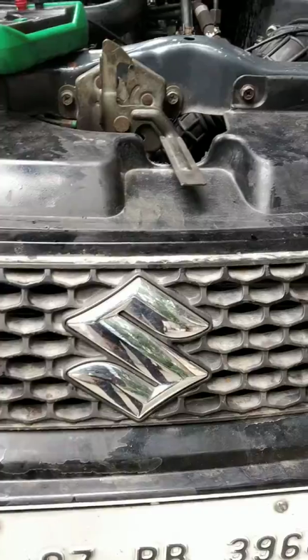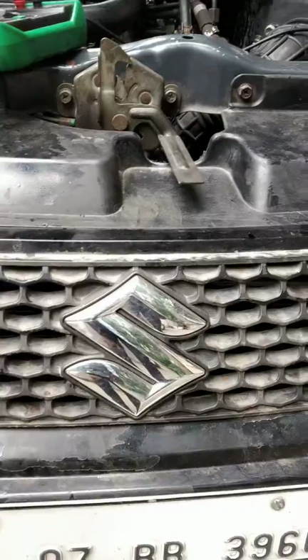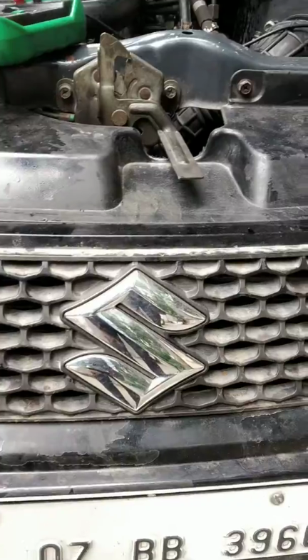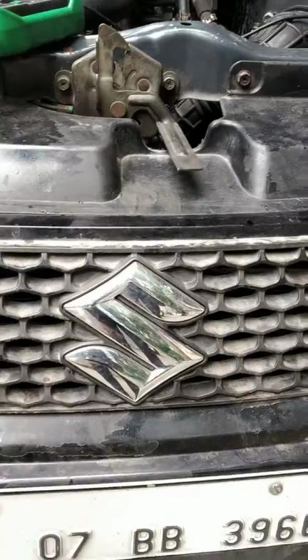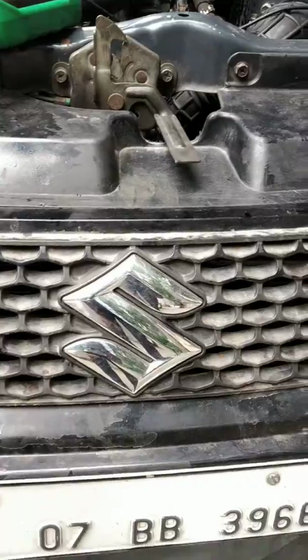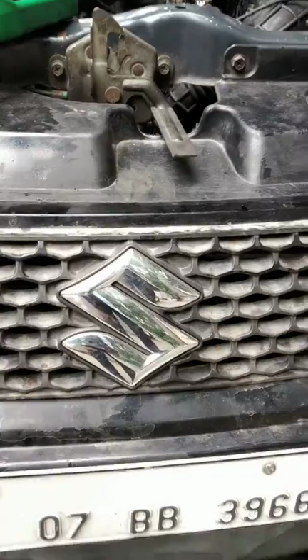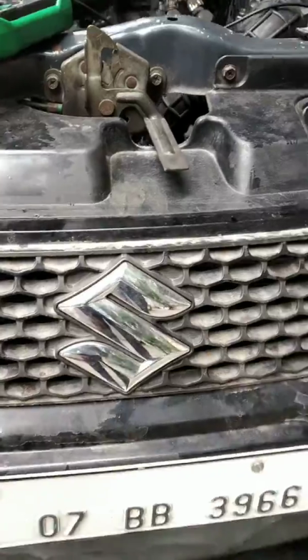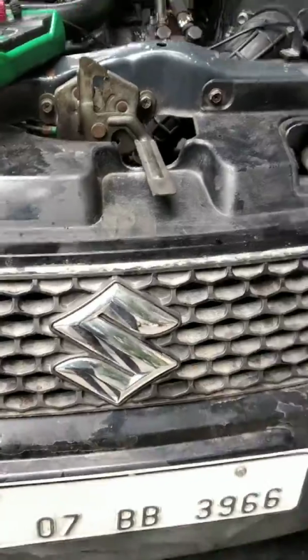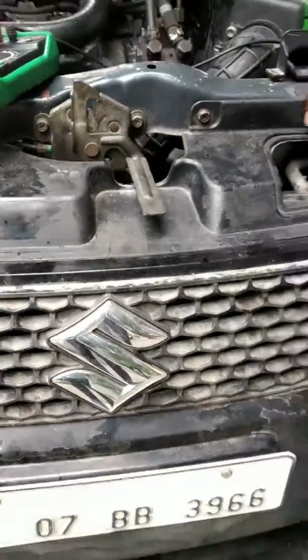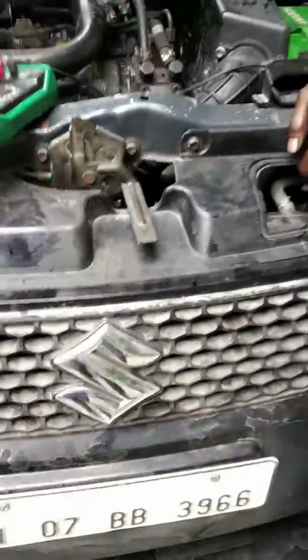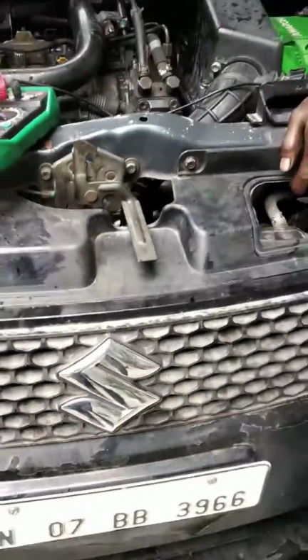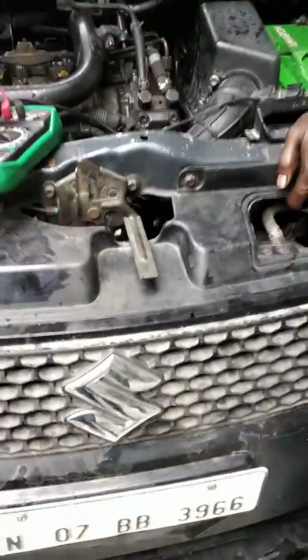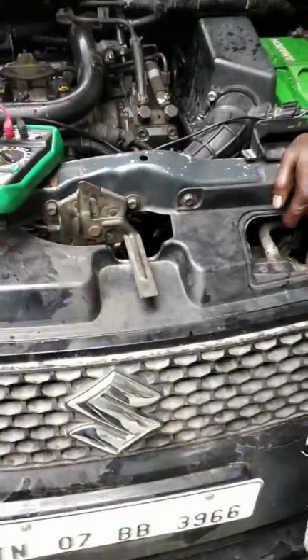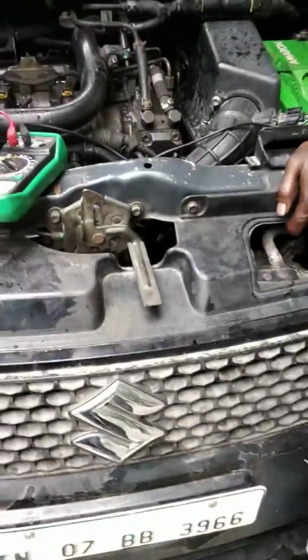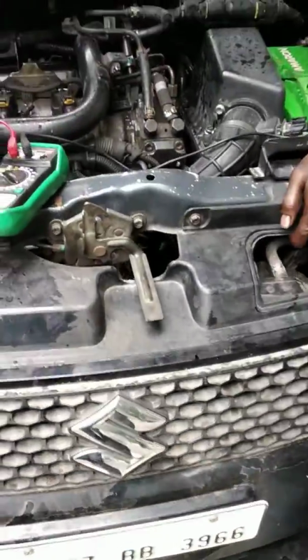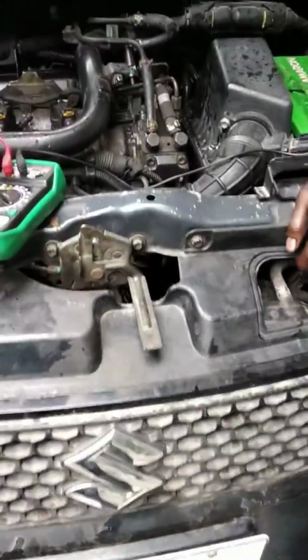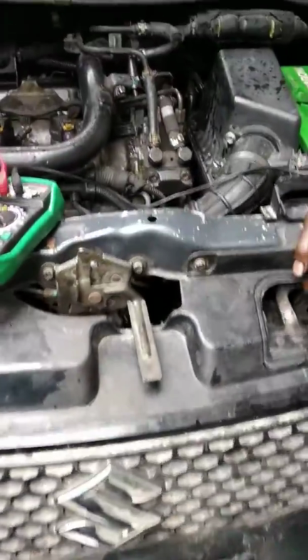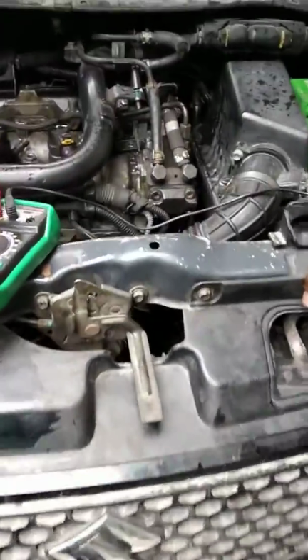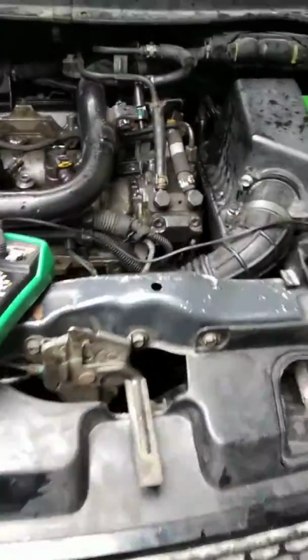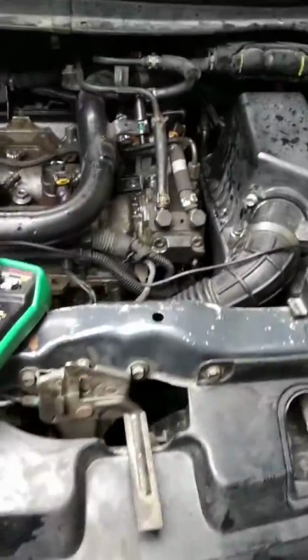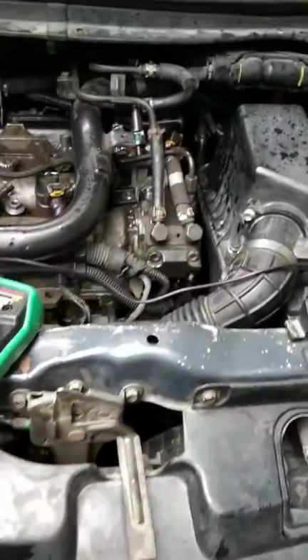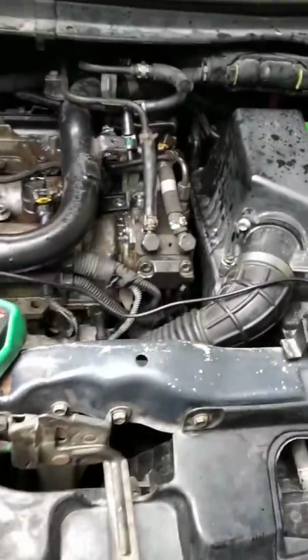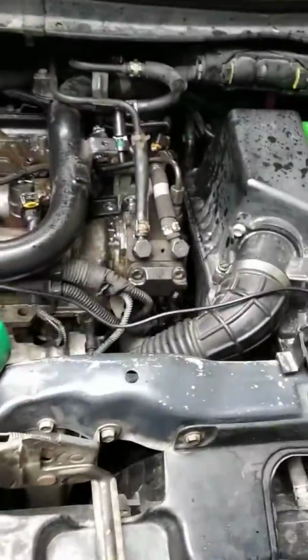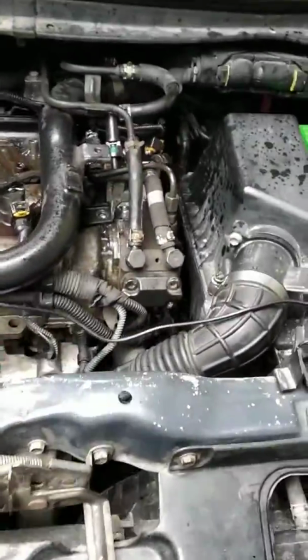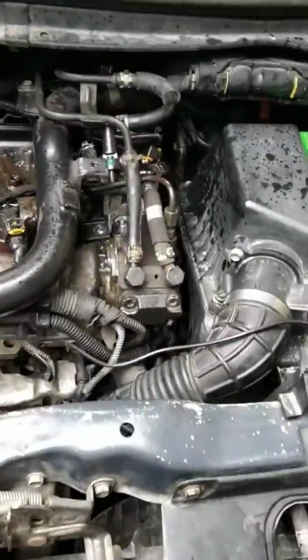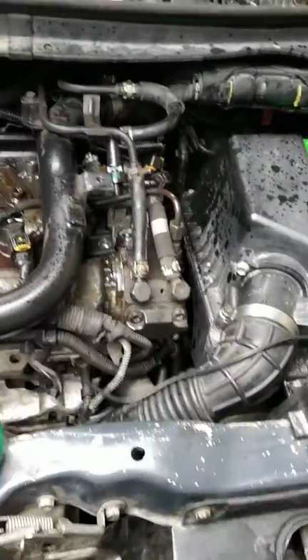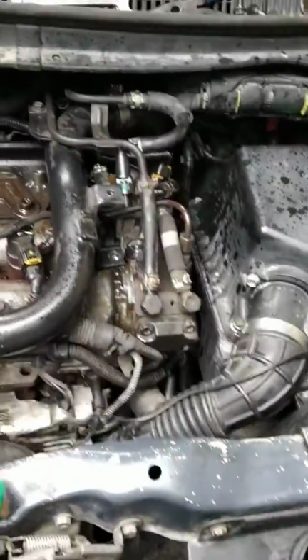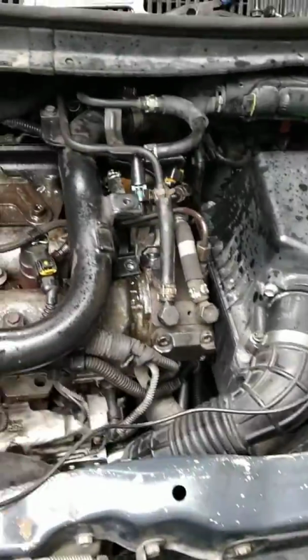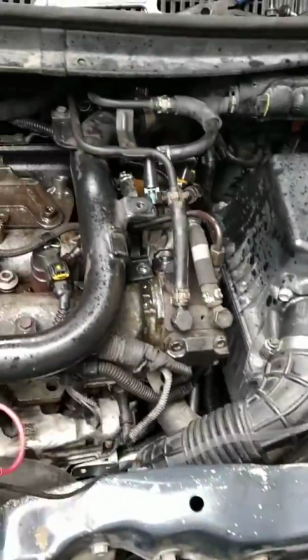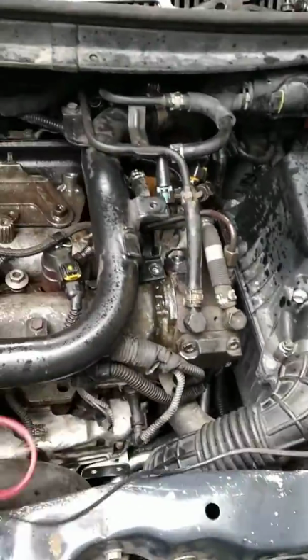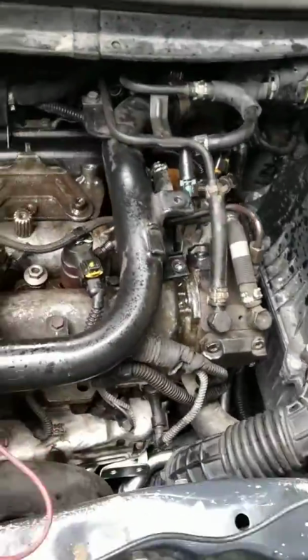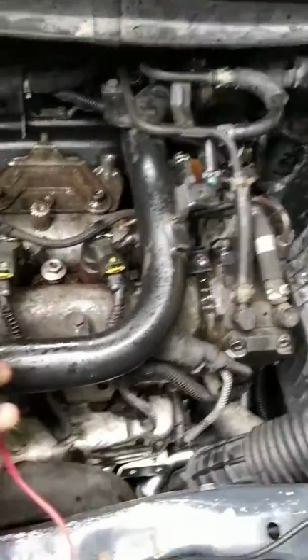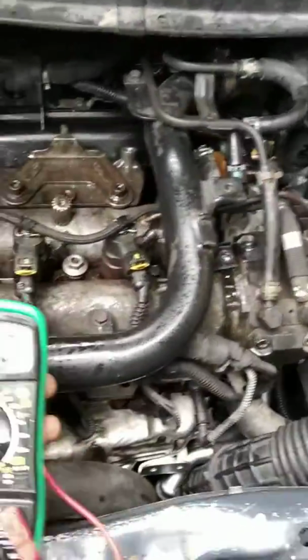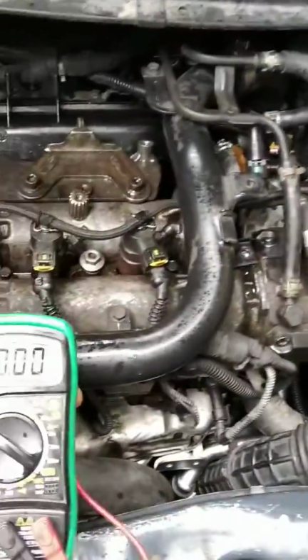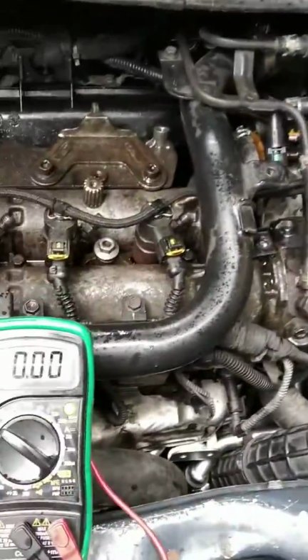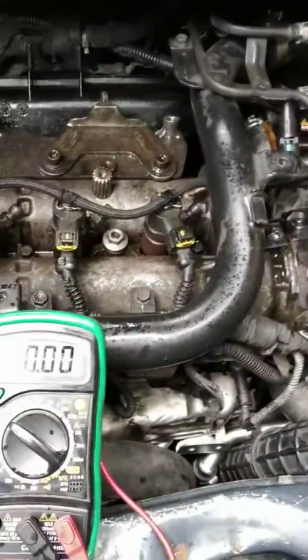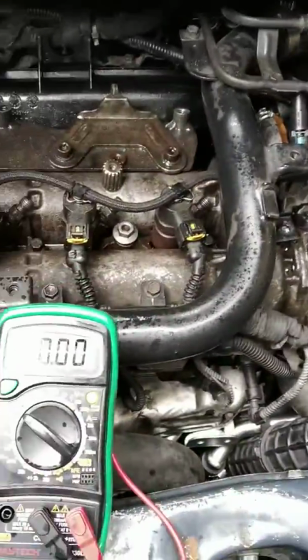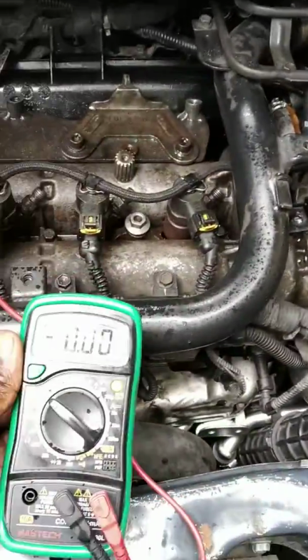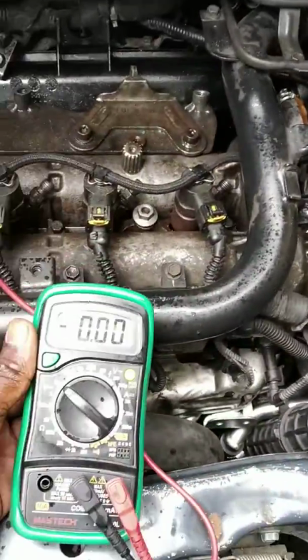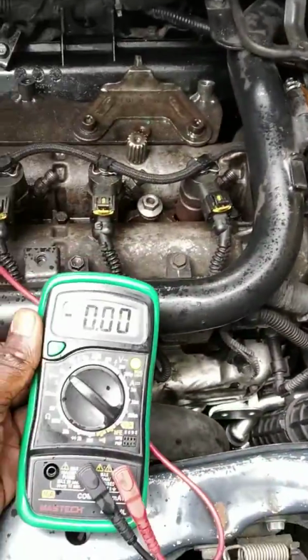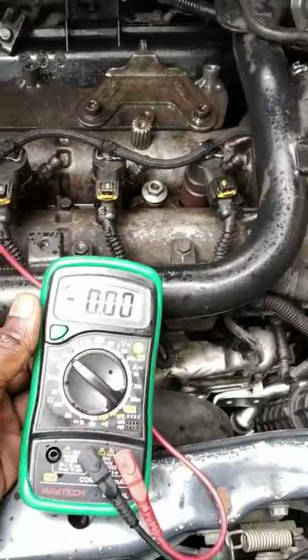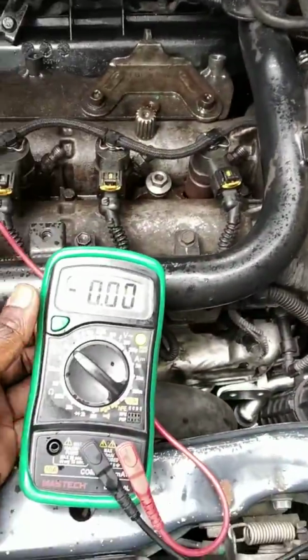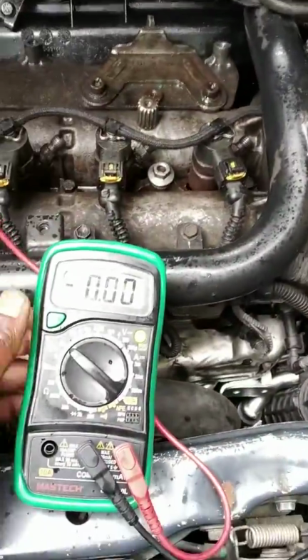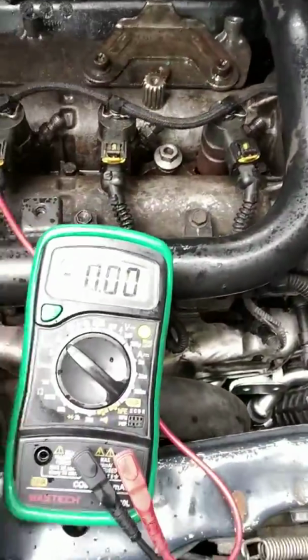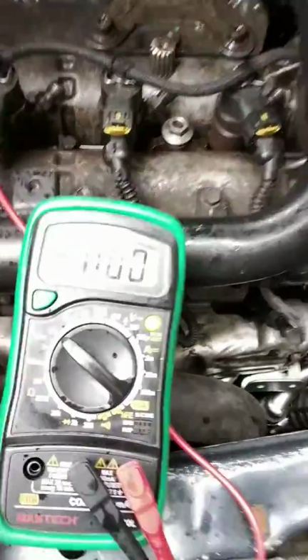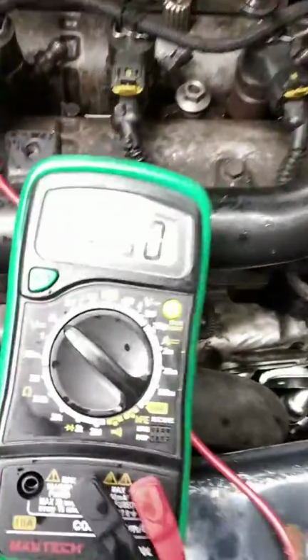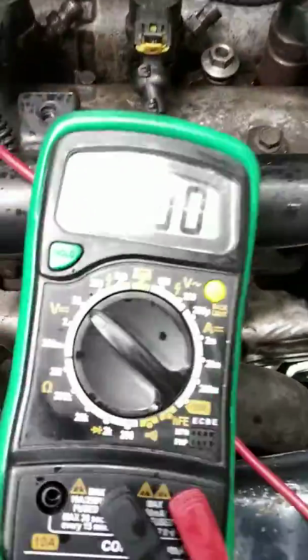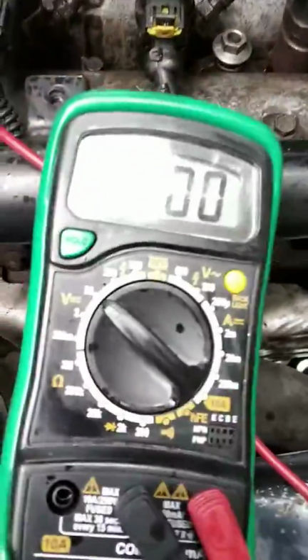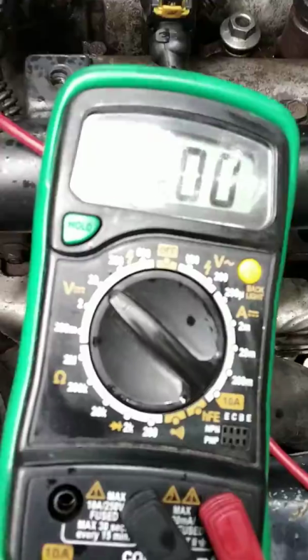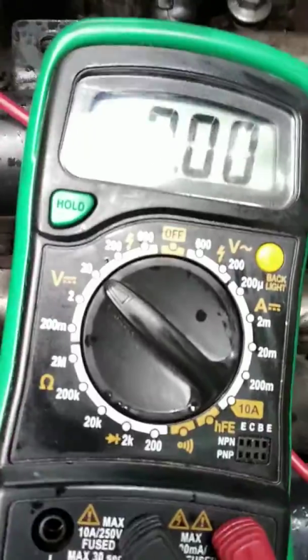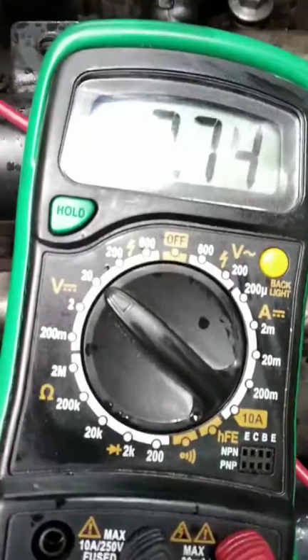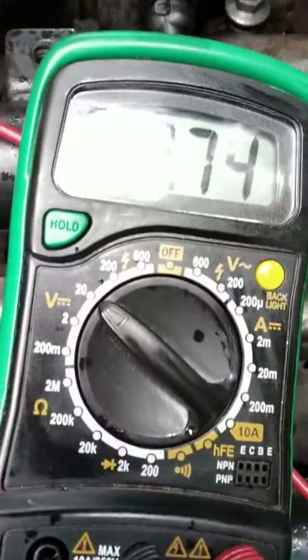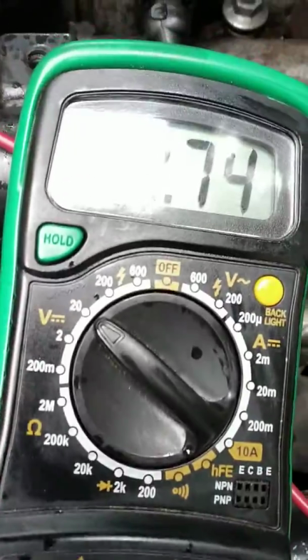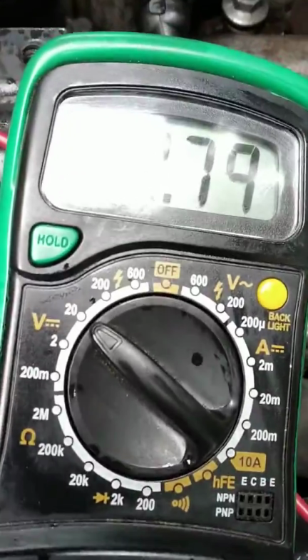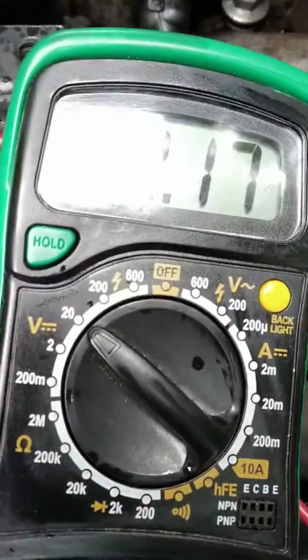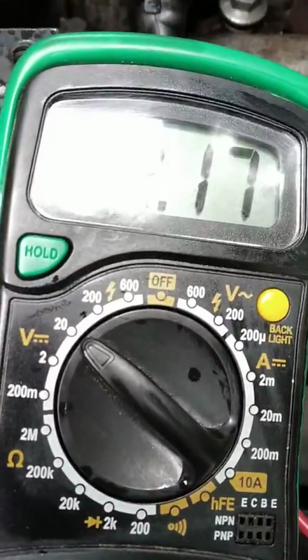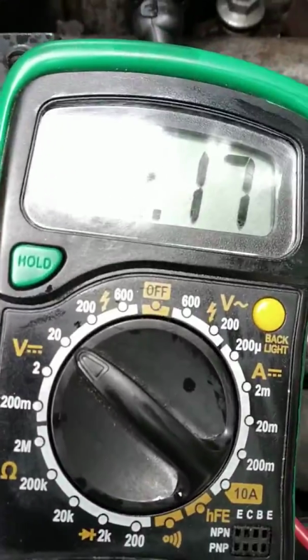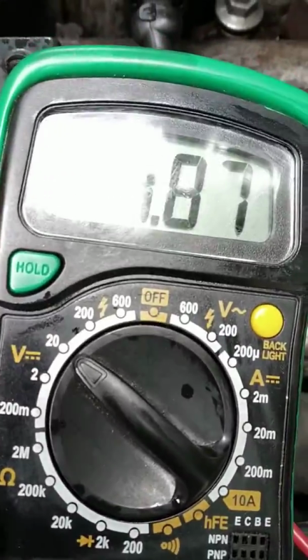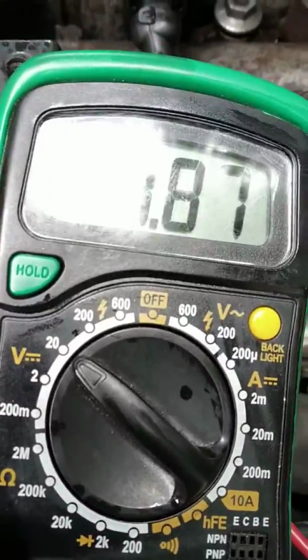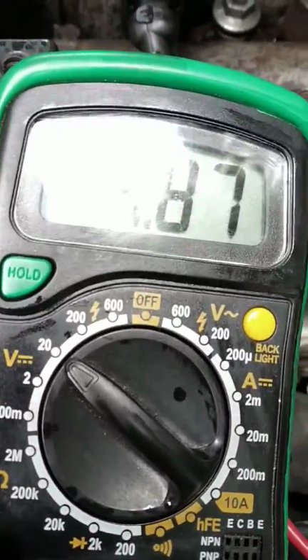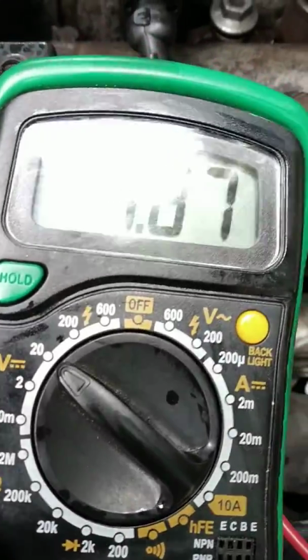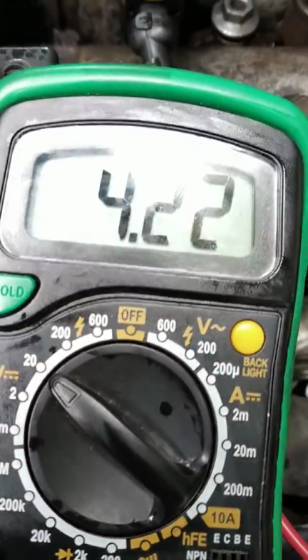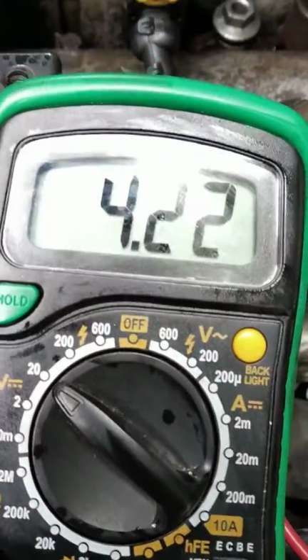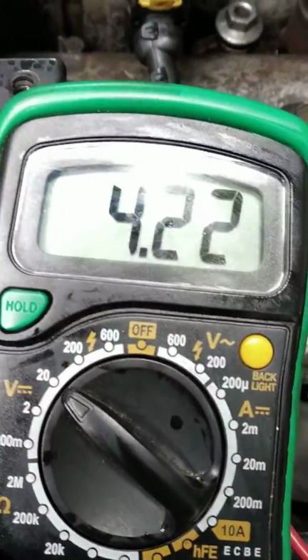How to set a multimeter - set to 20 voltage.